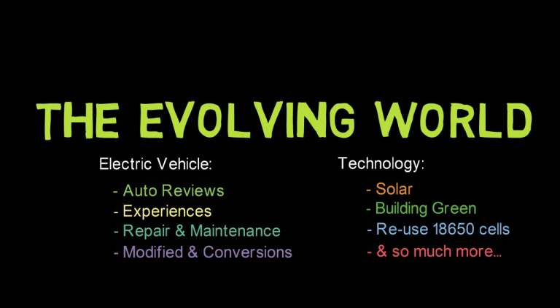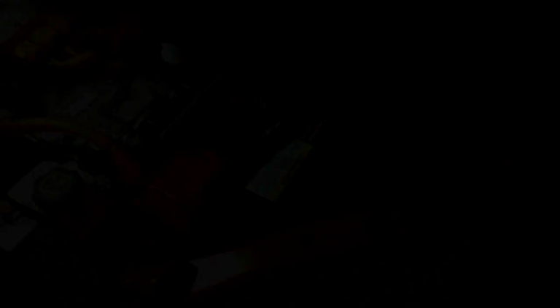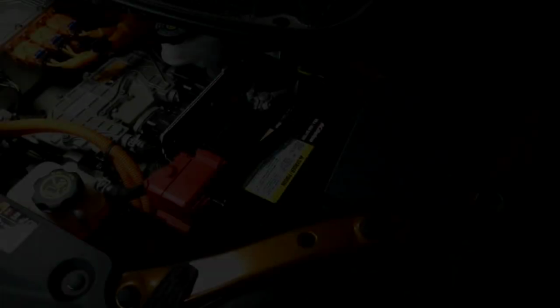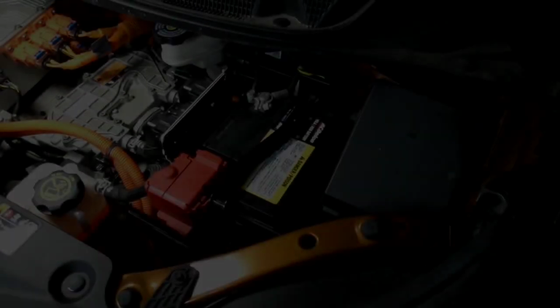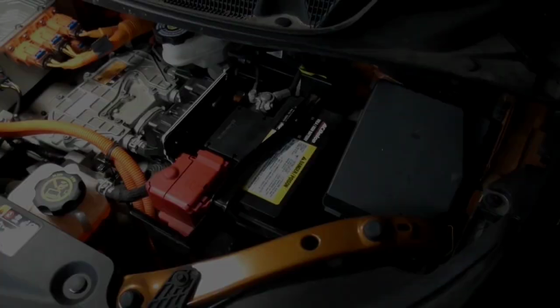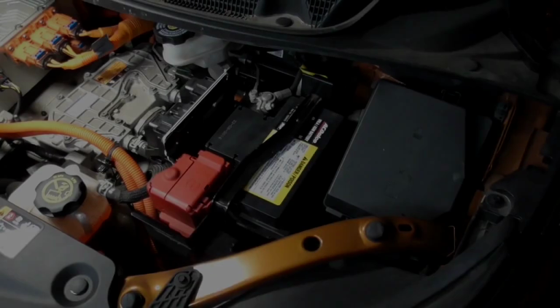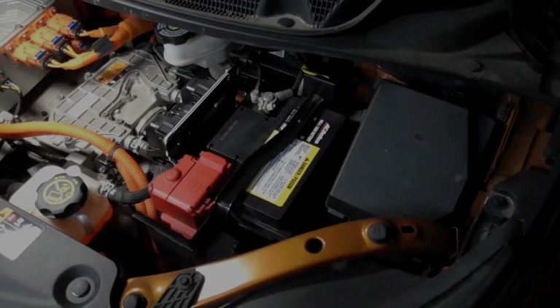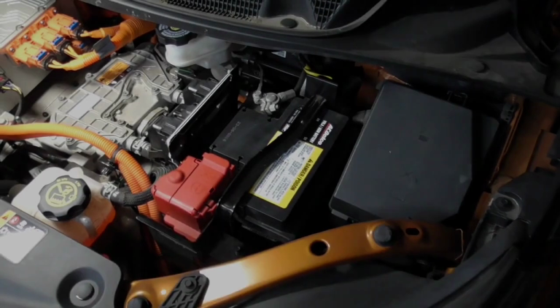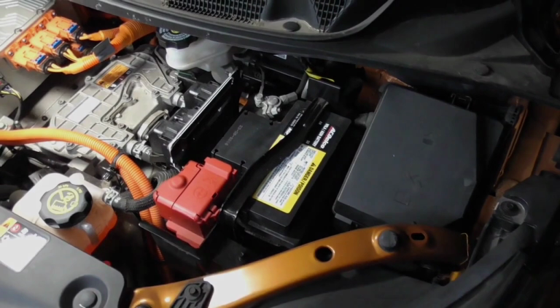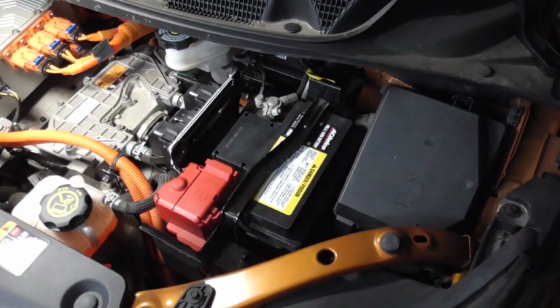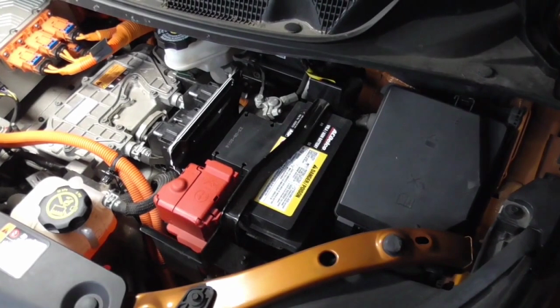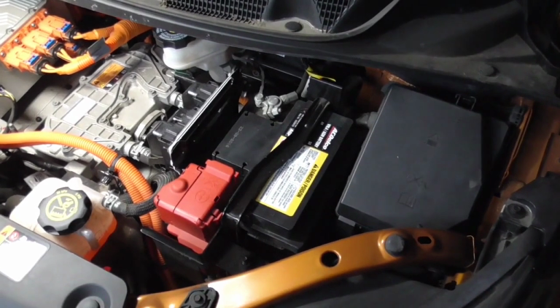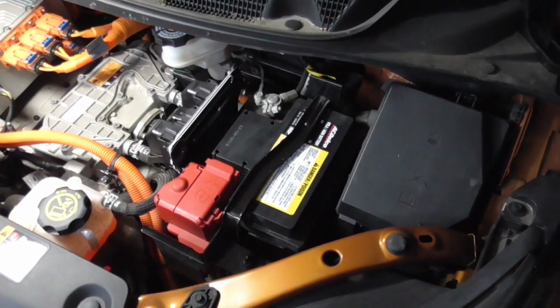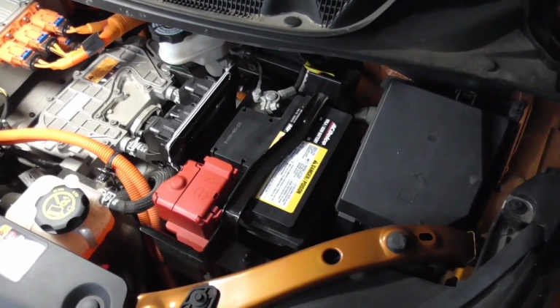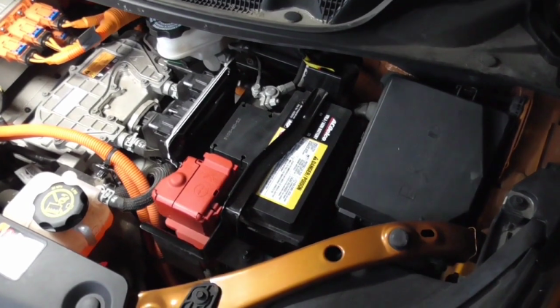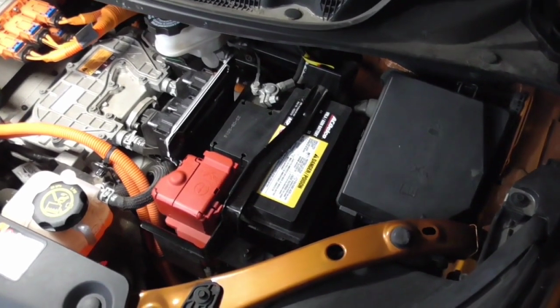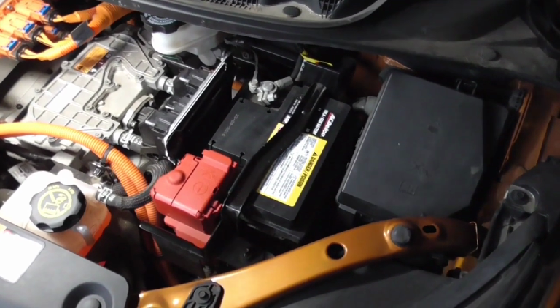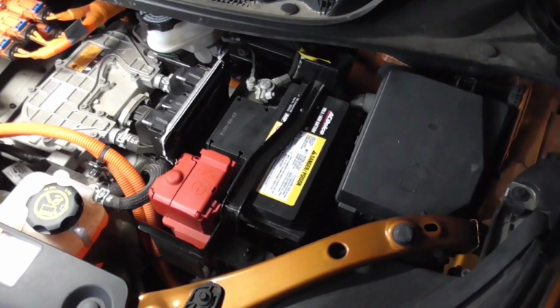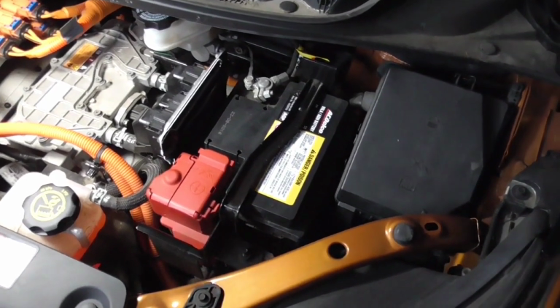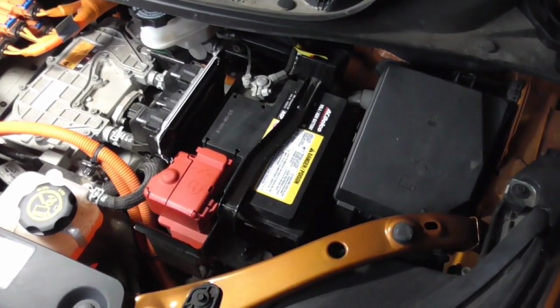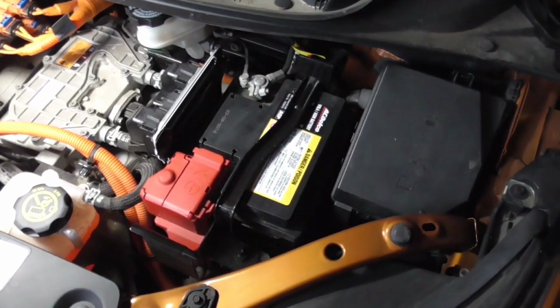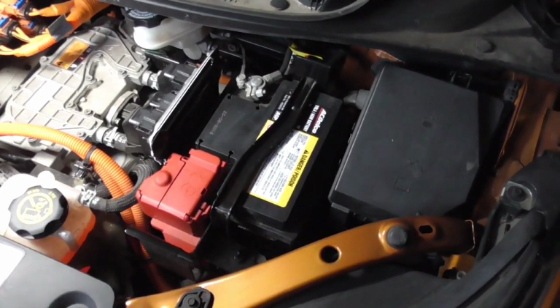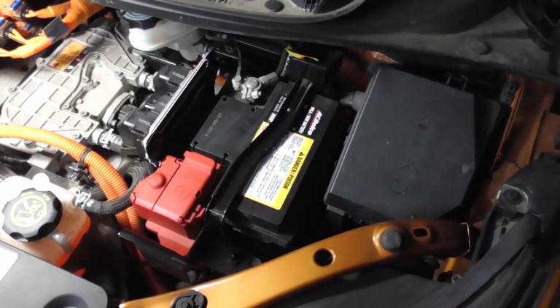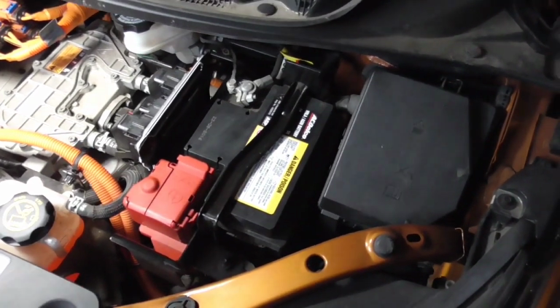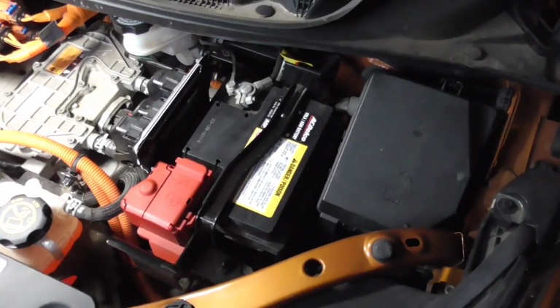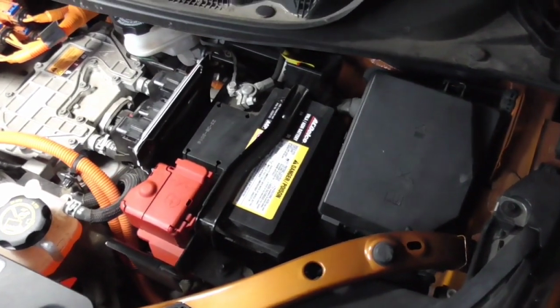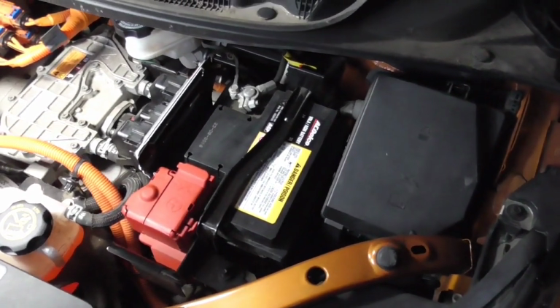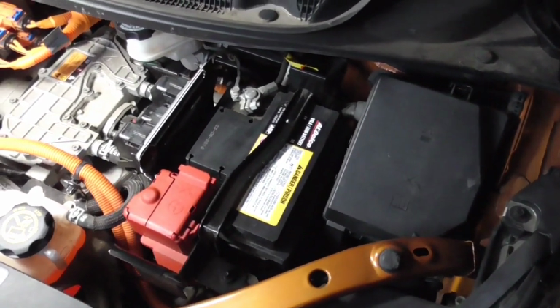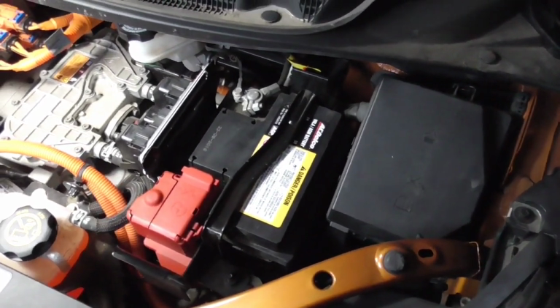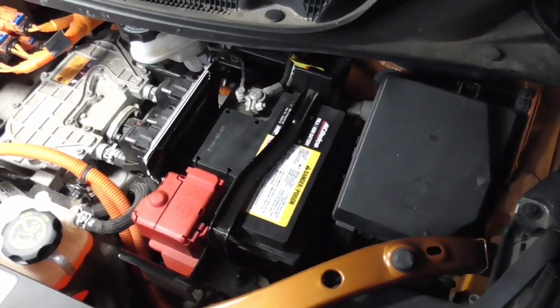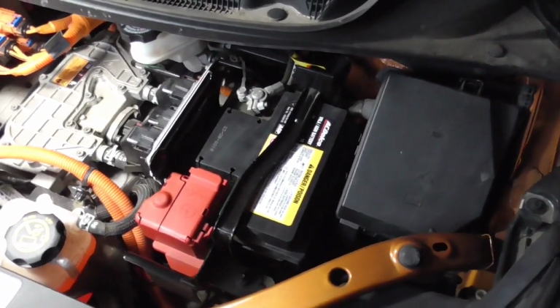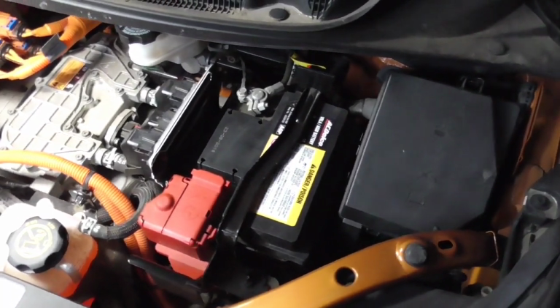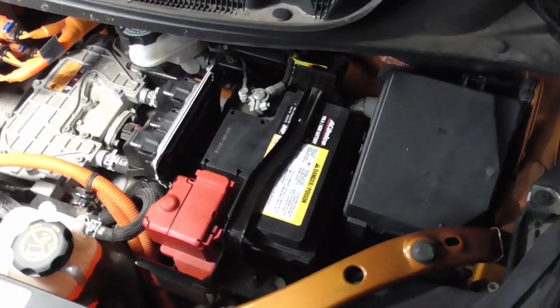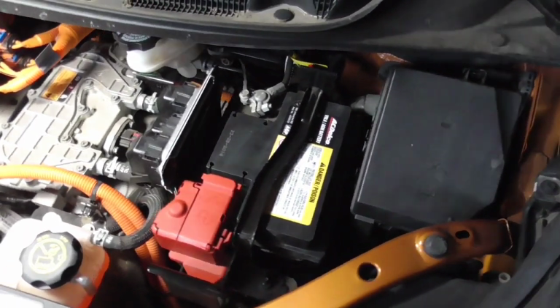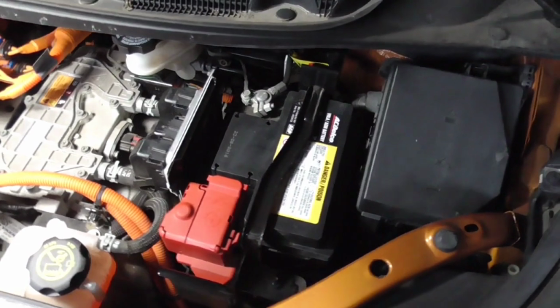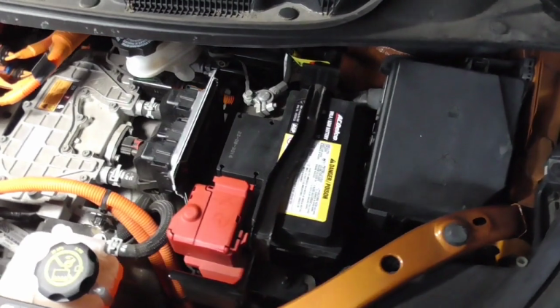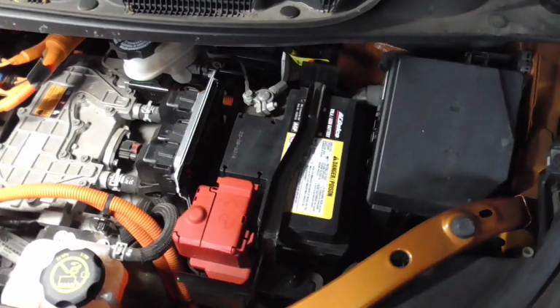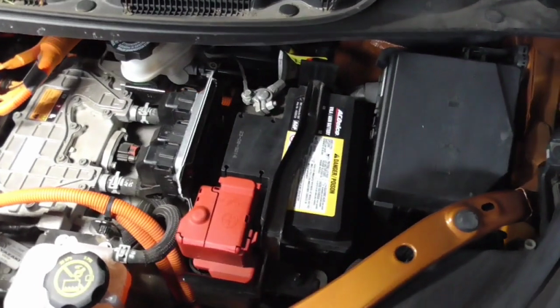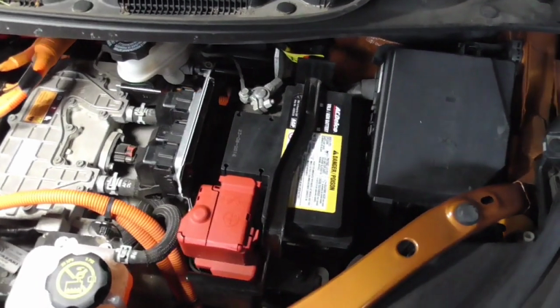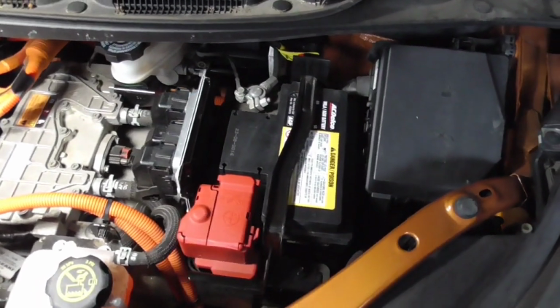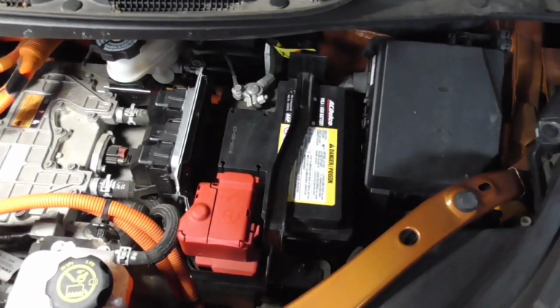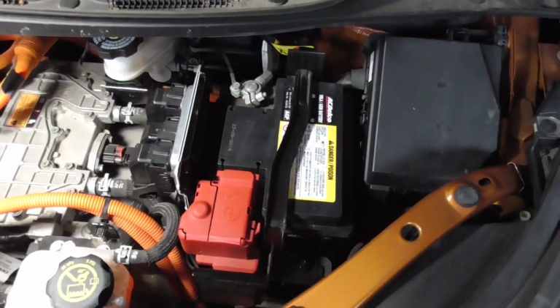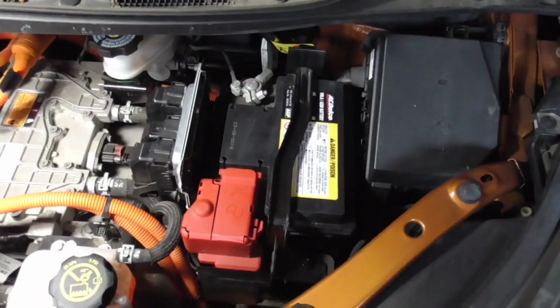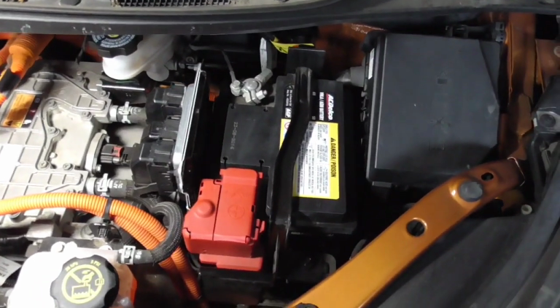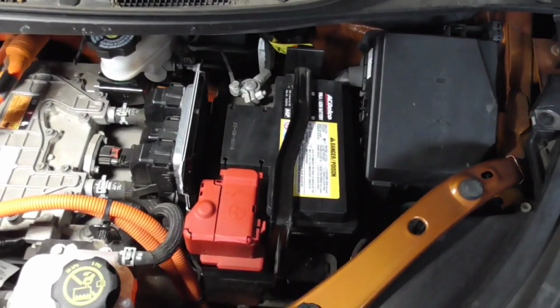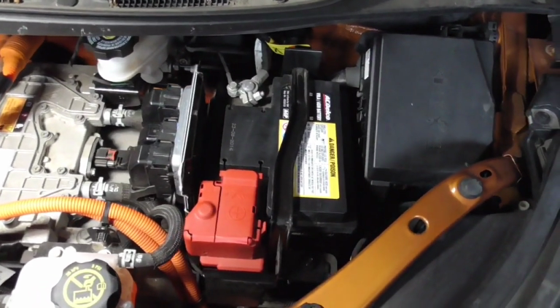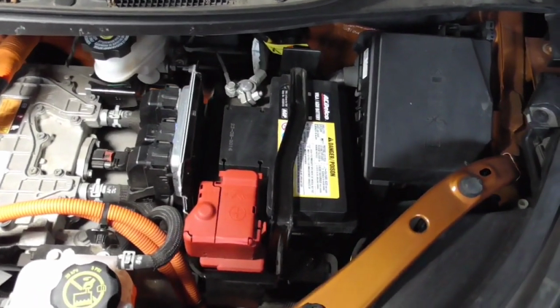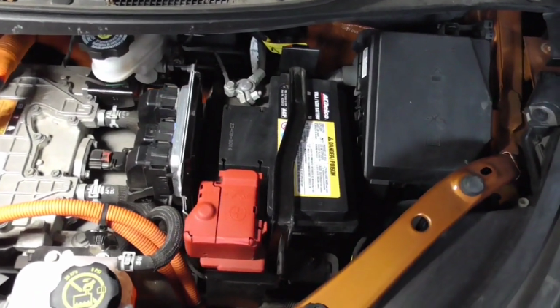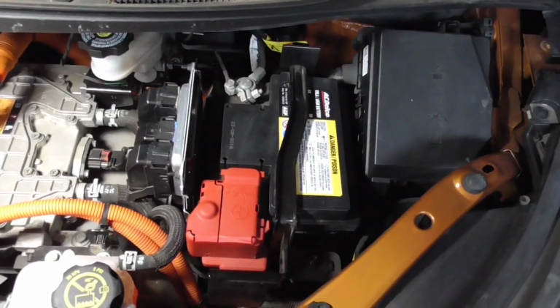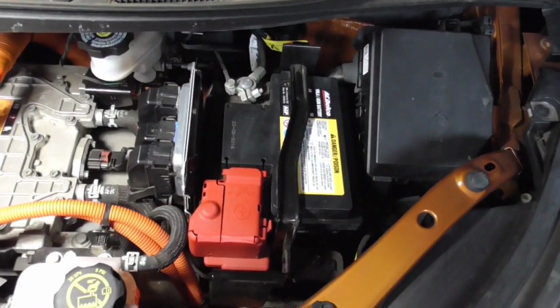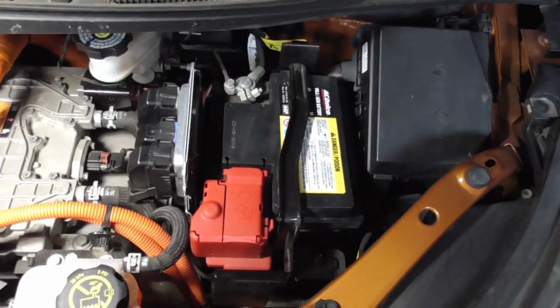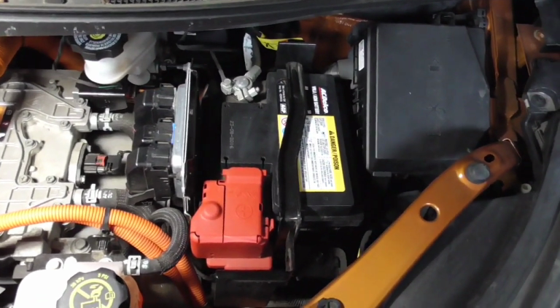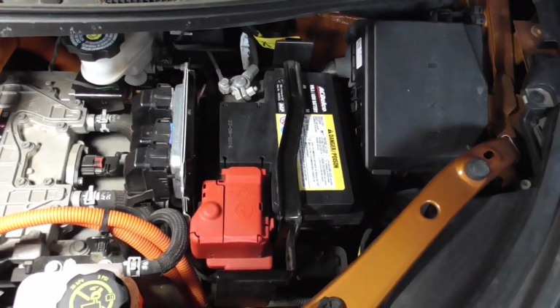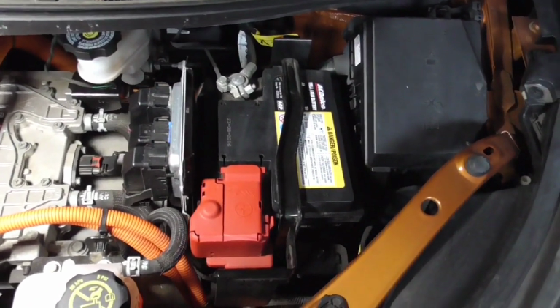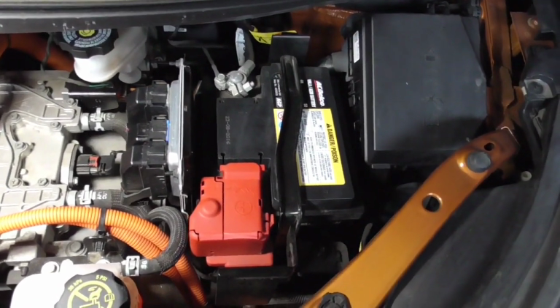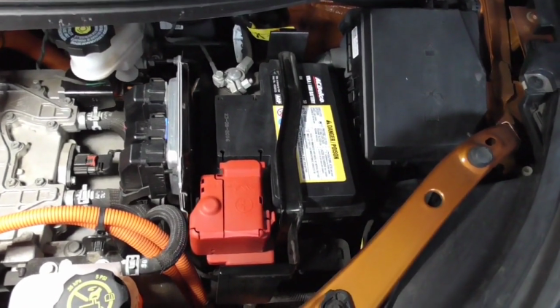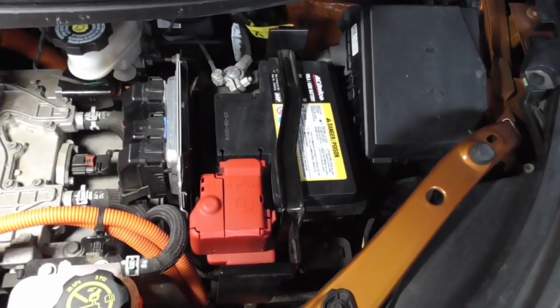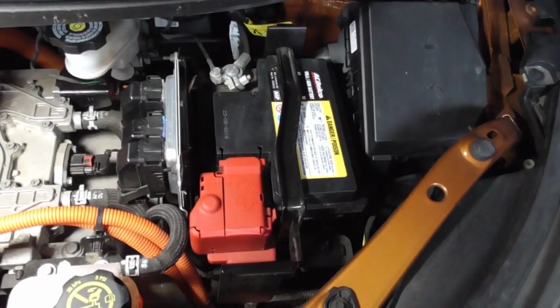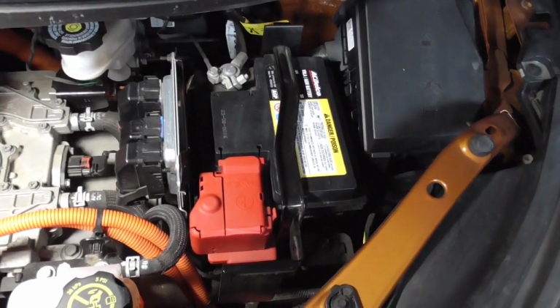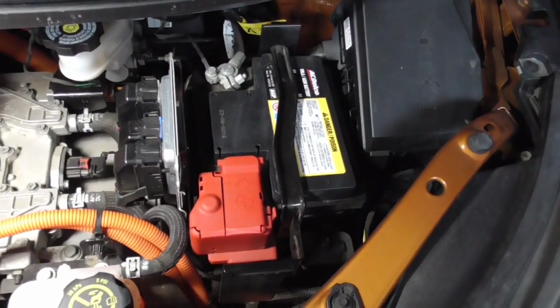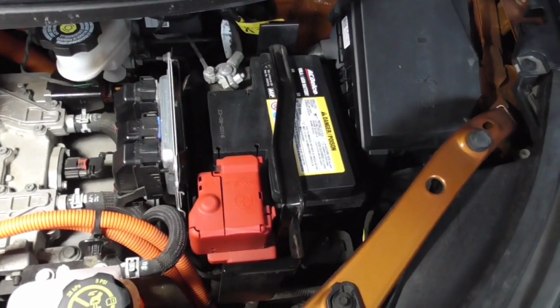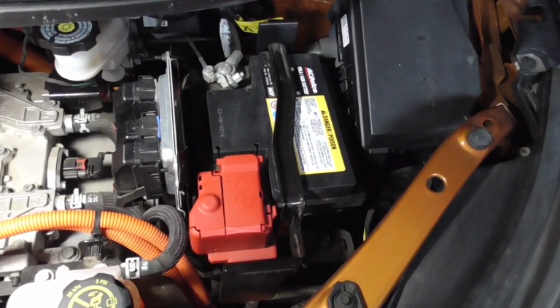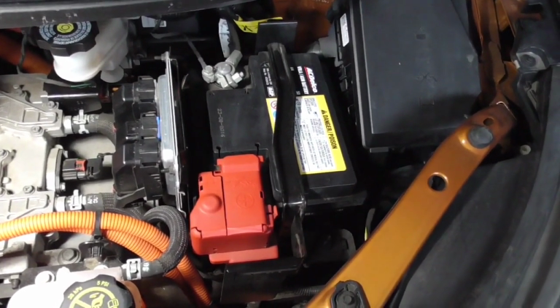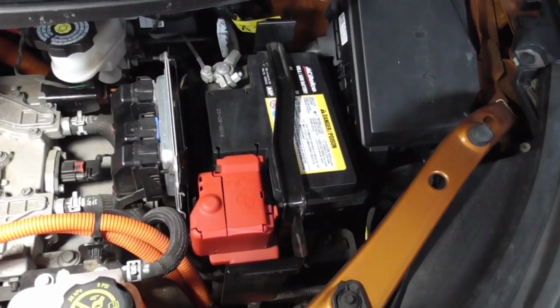Hi, this is John with the Evolving World. Today I'm doing a quick video on upgrading the 12-volt battery on a Chevrolet Bolt EV.